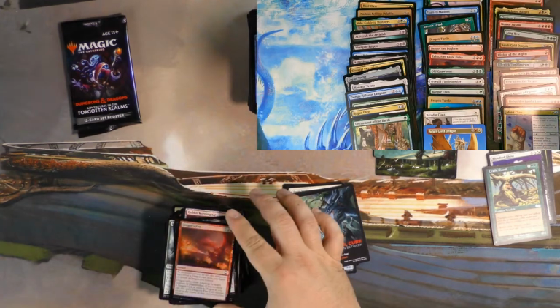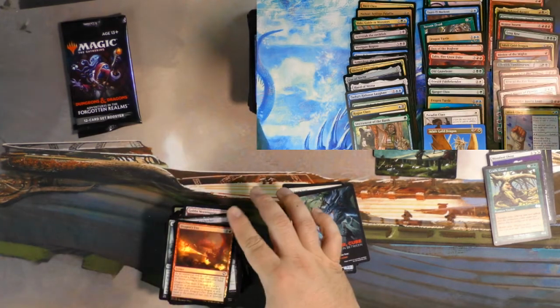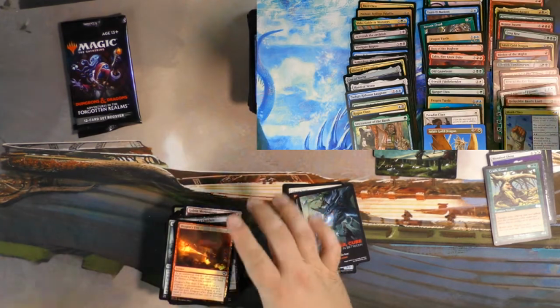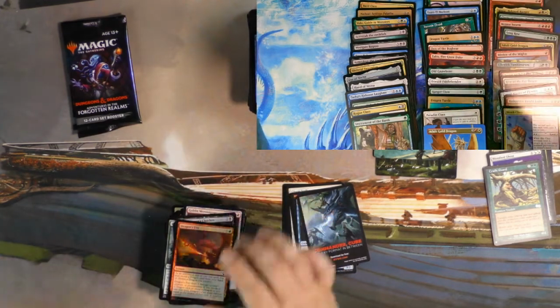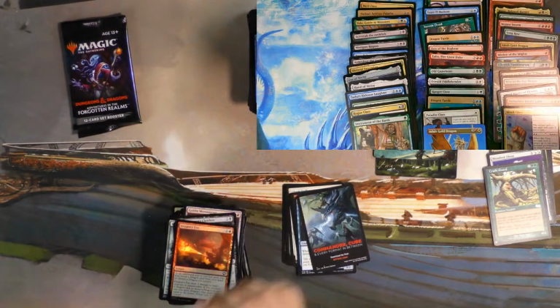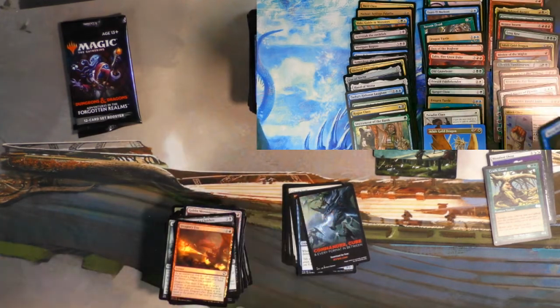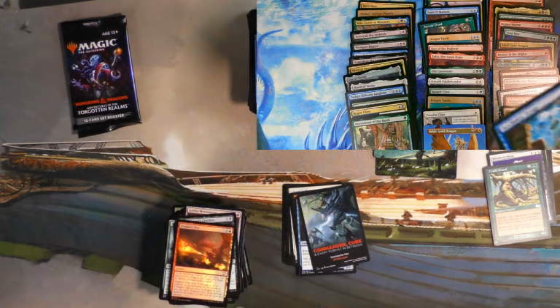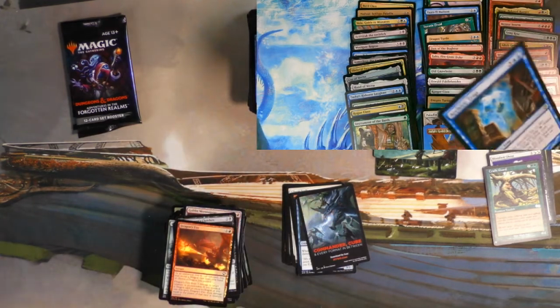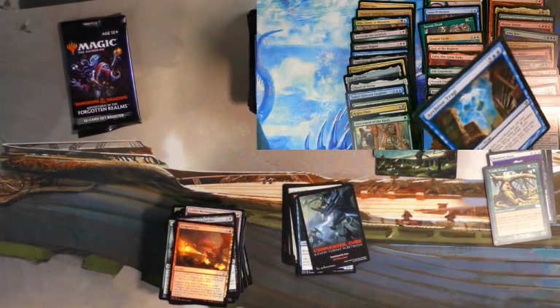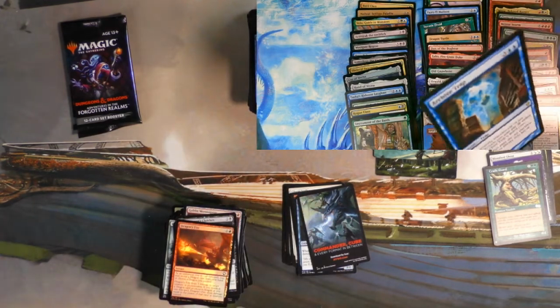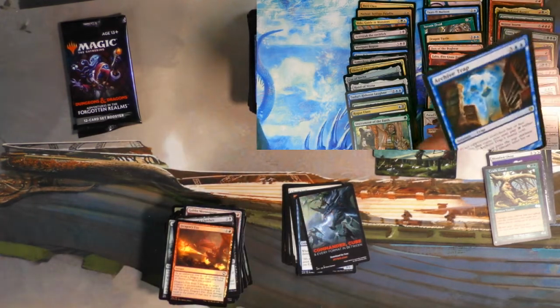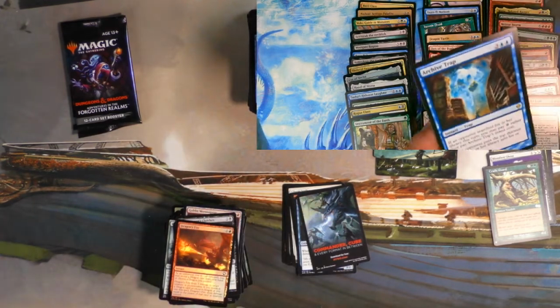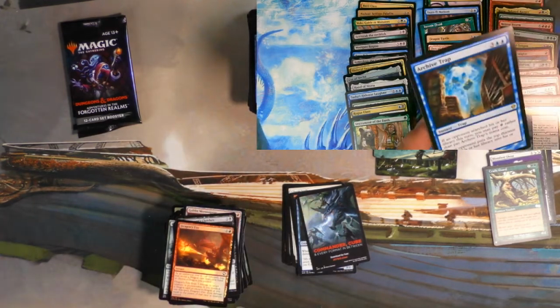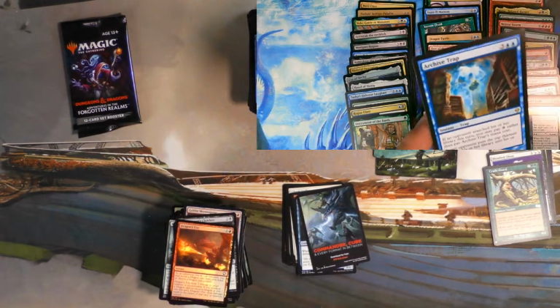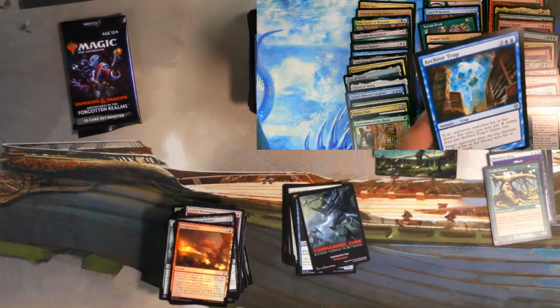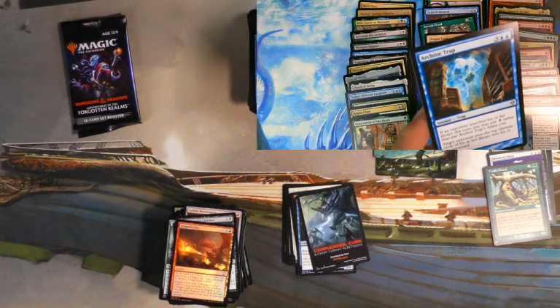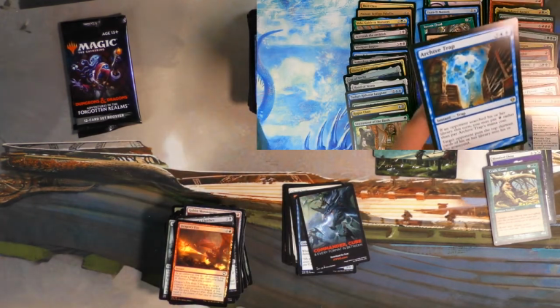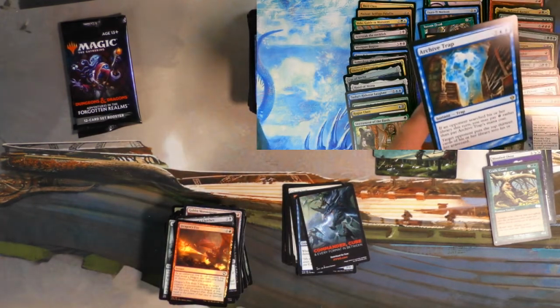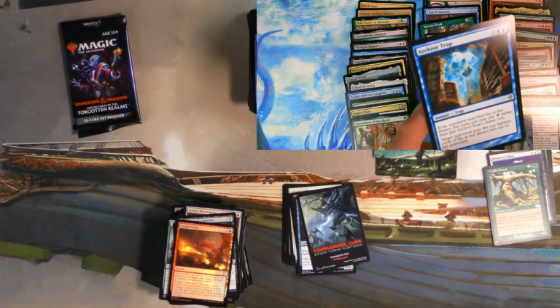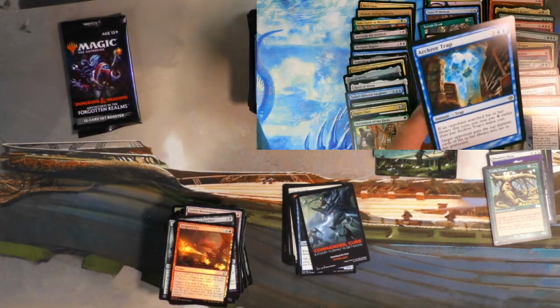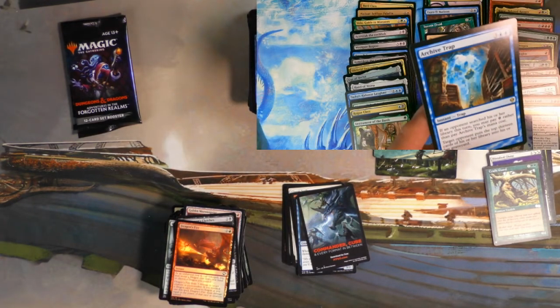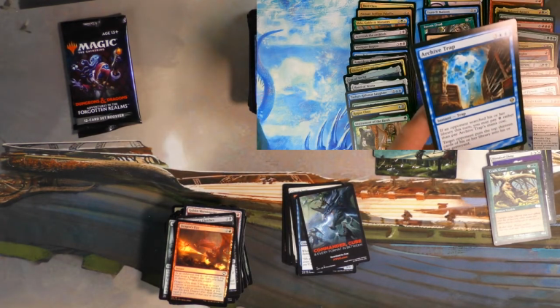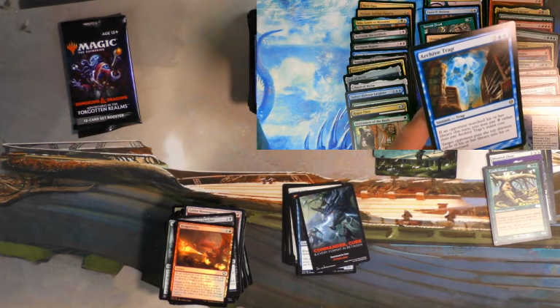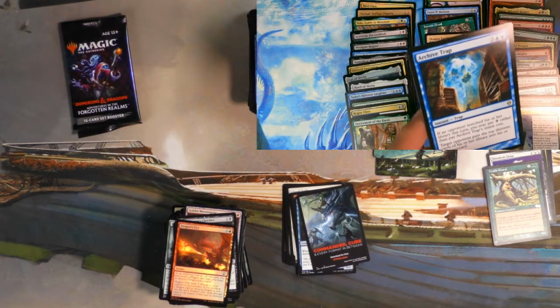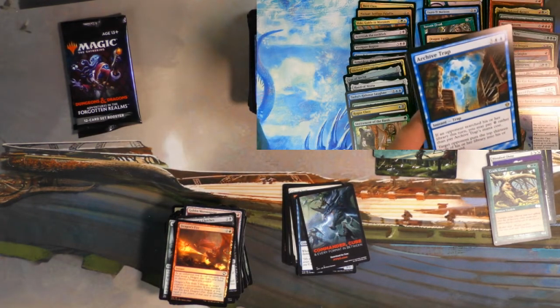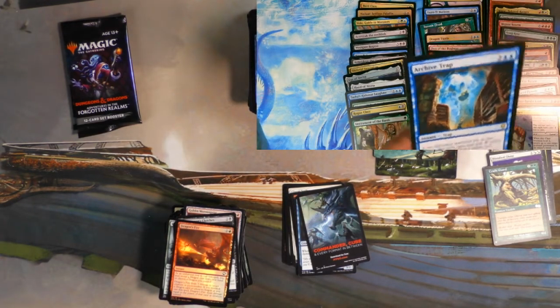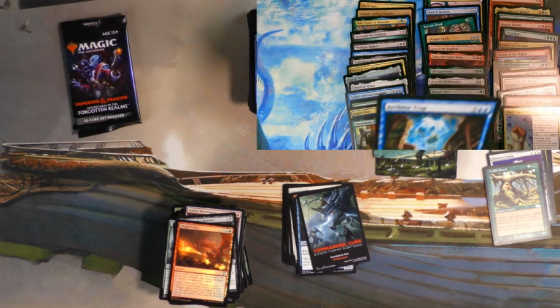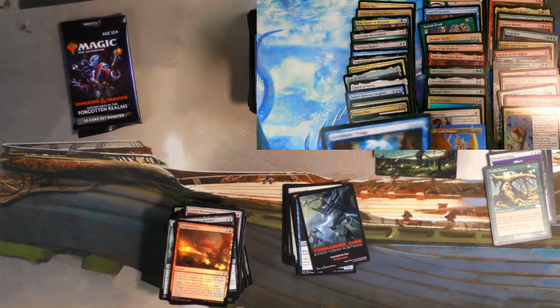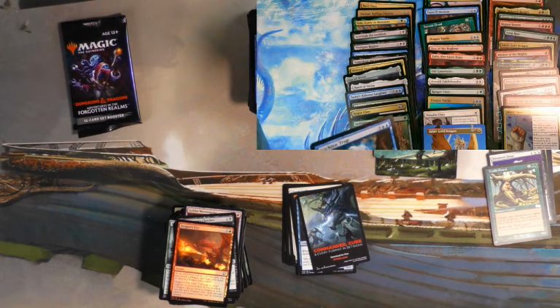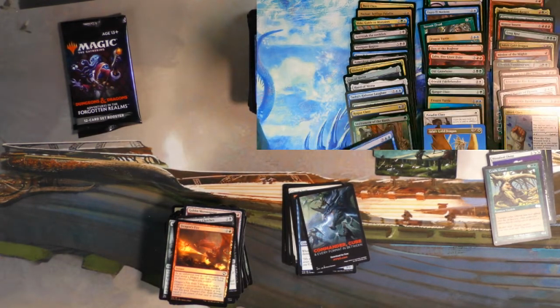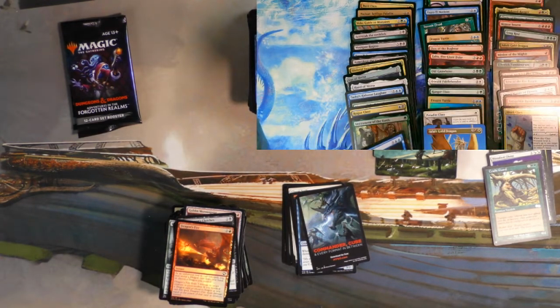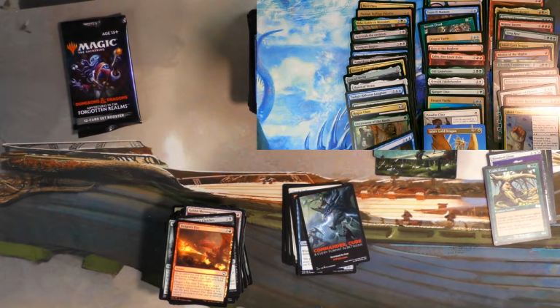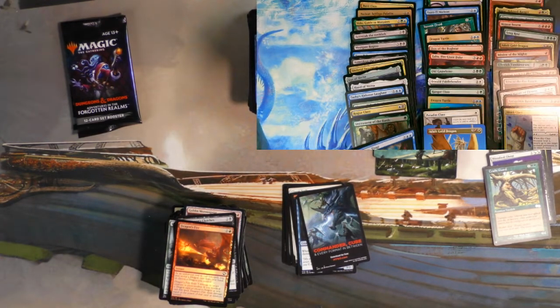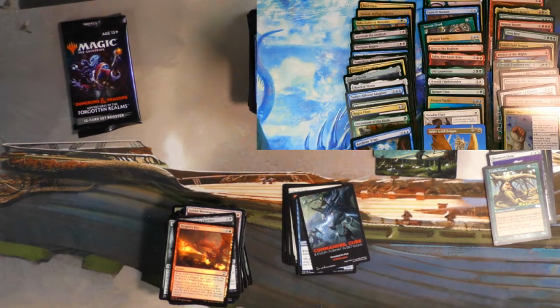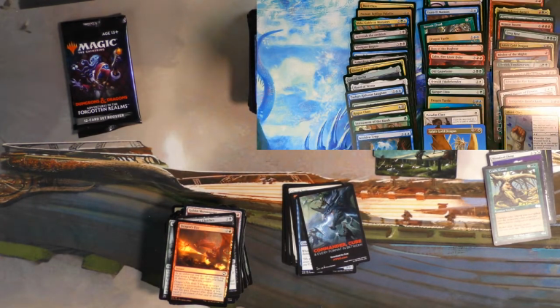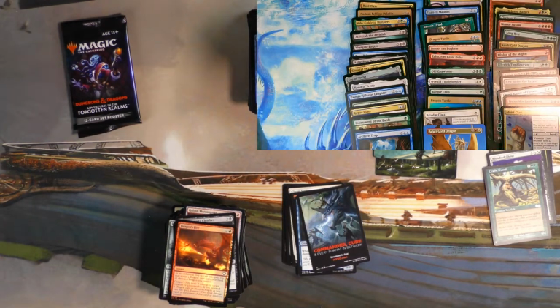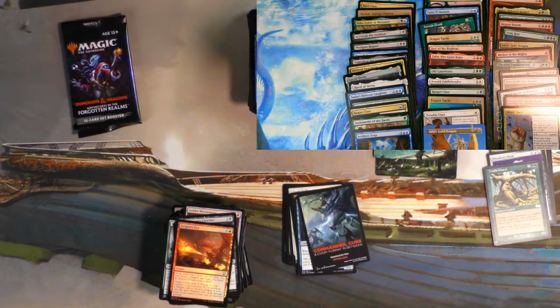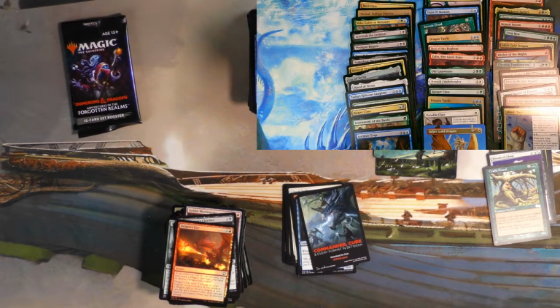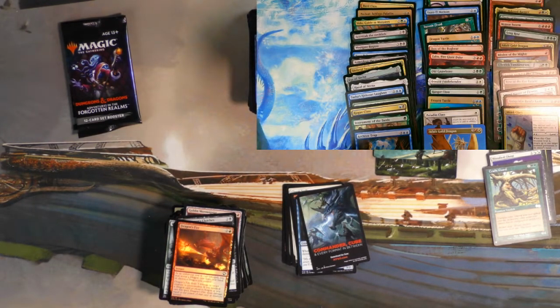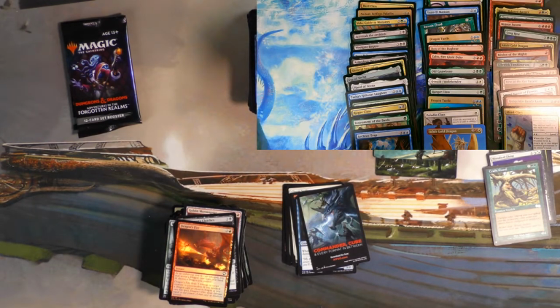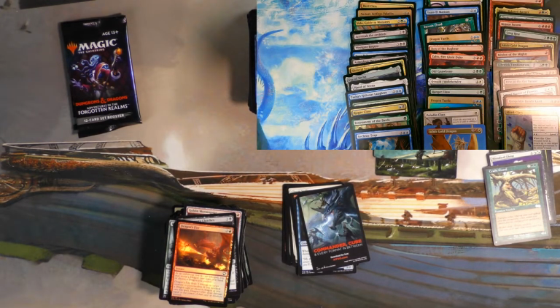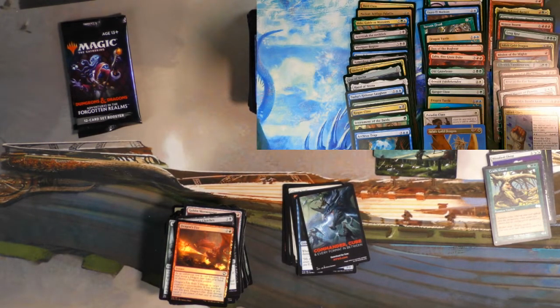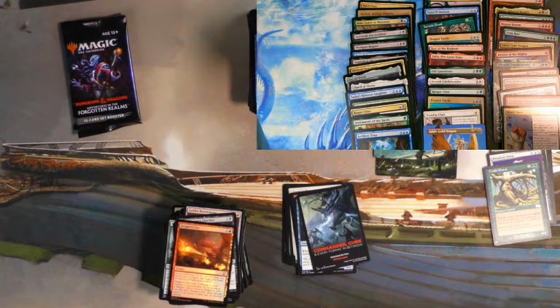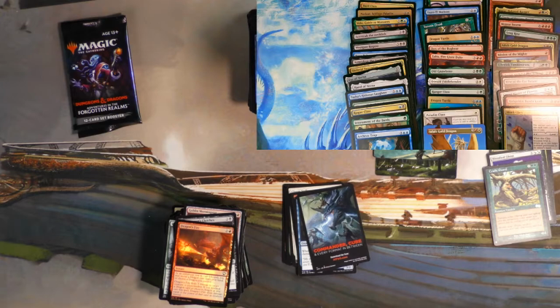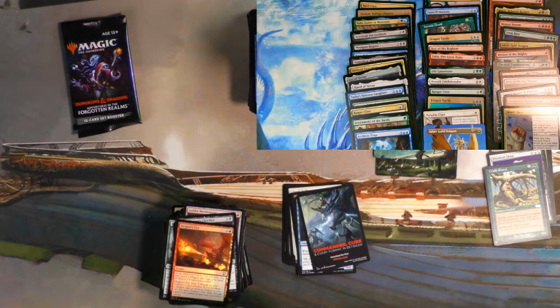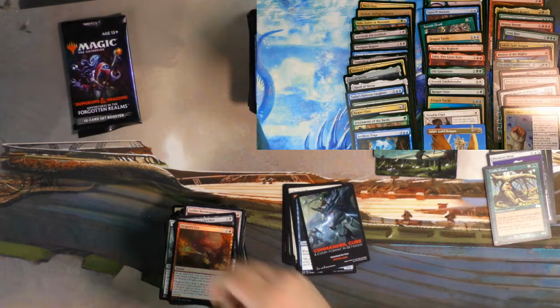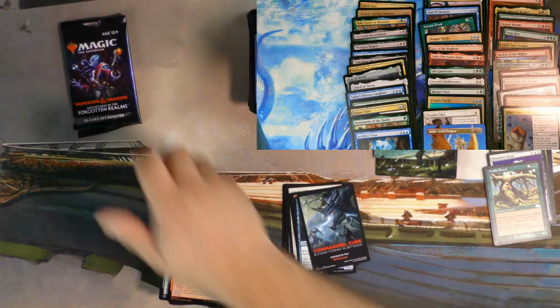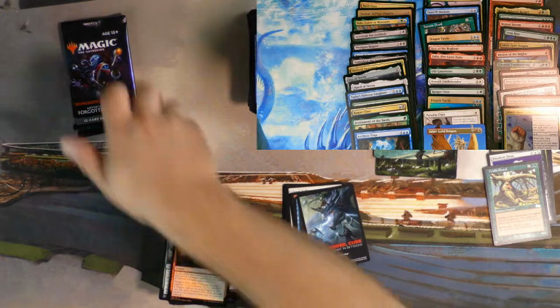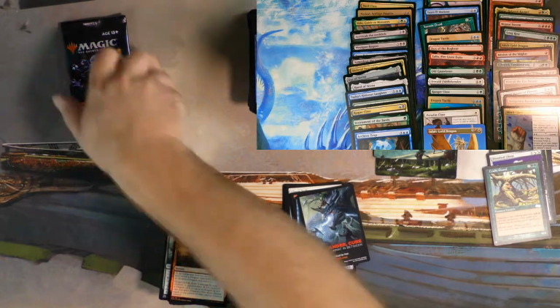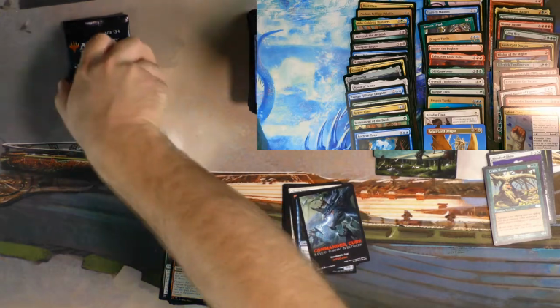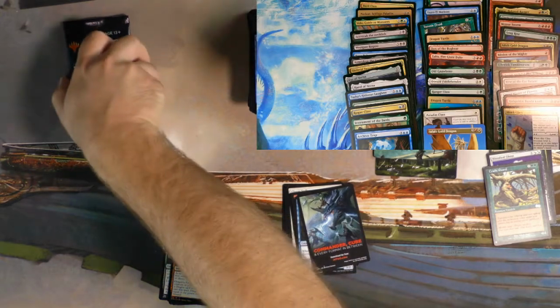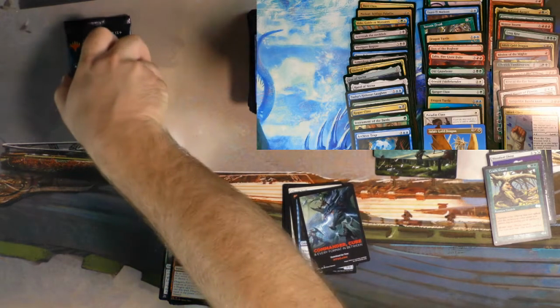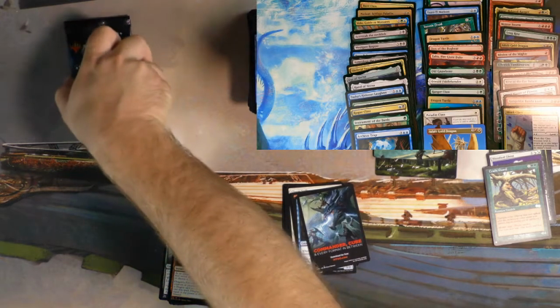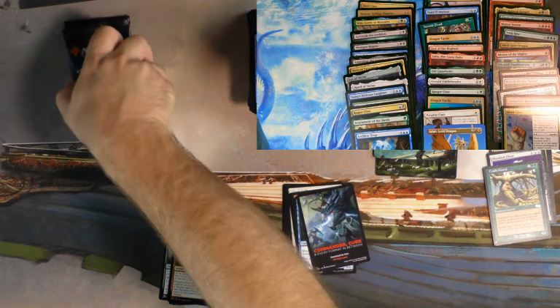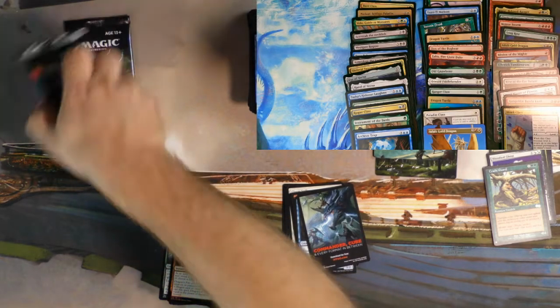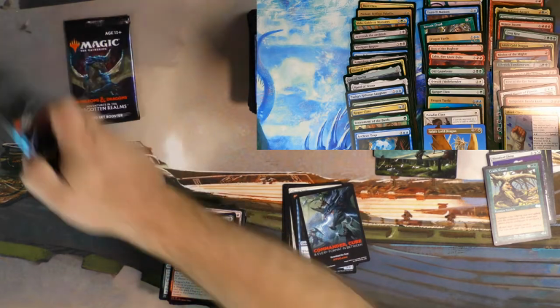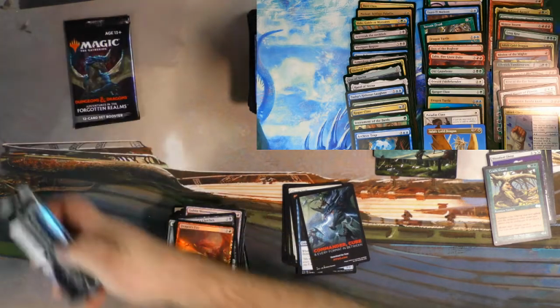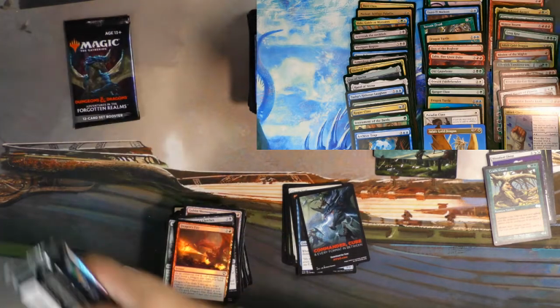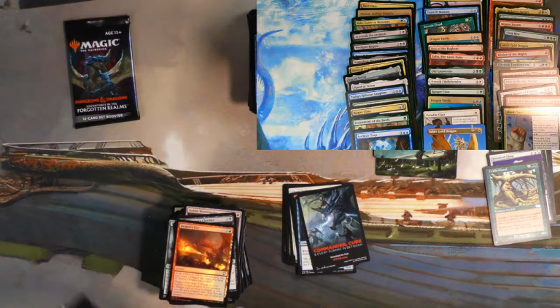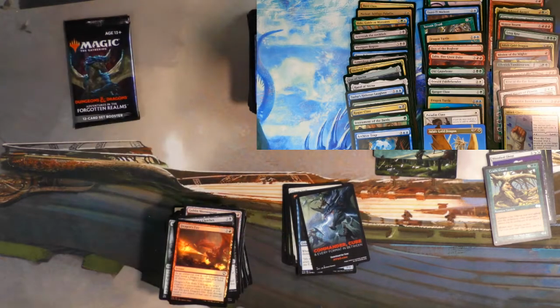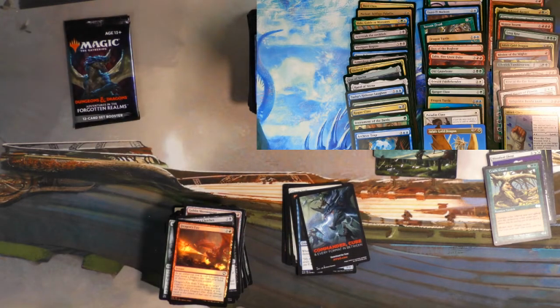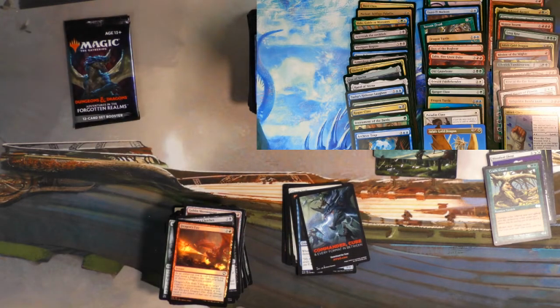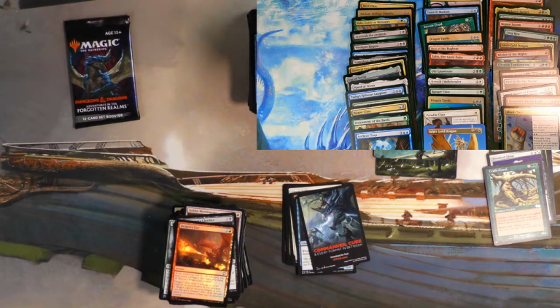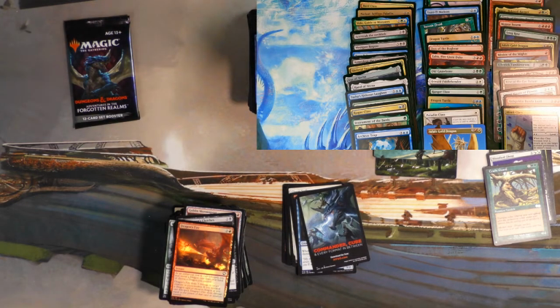And then we did get an Archive Trap as well as a List Card. You like making people mill? That will help you mill.